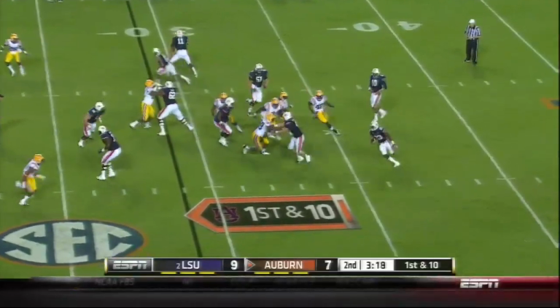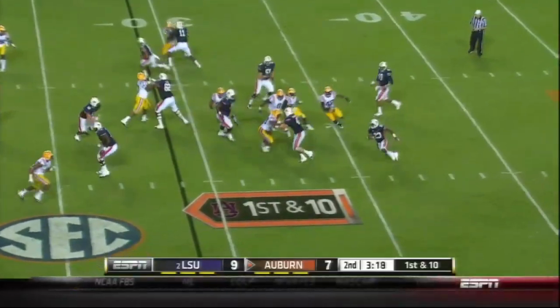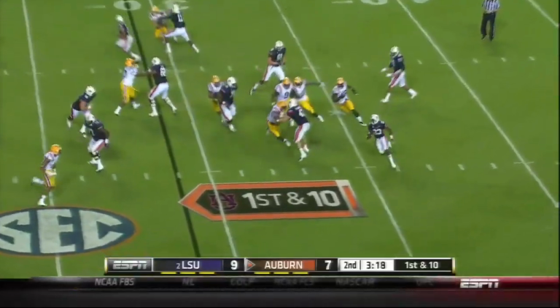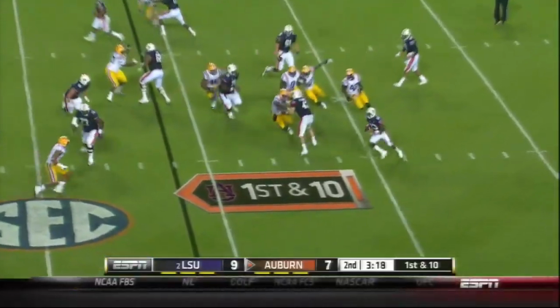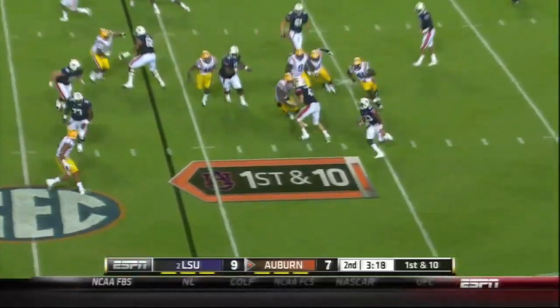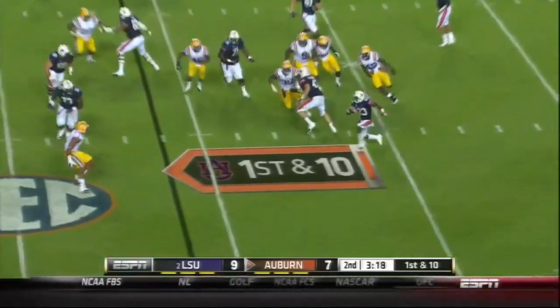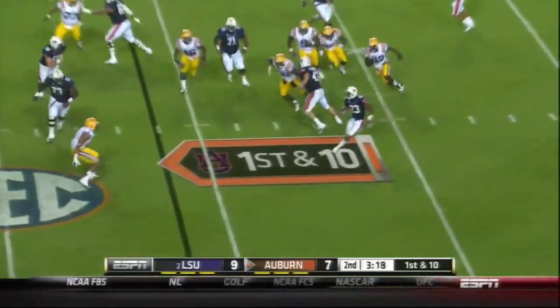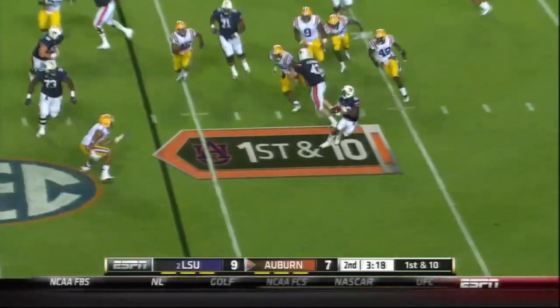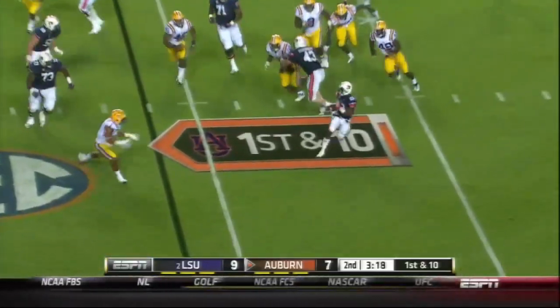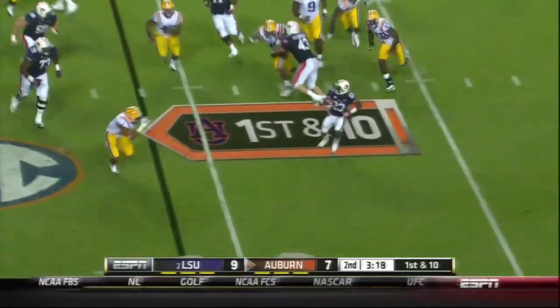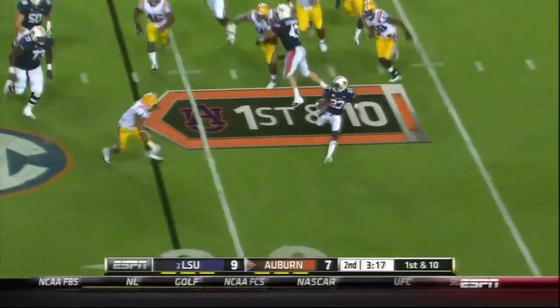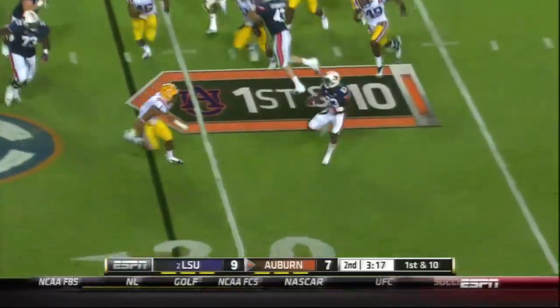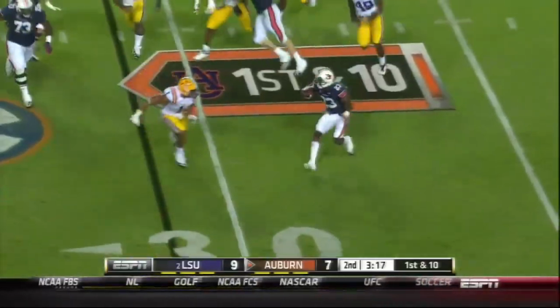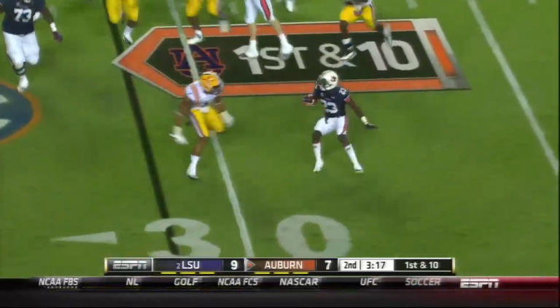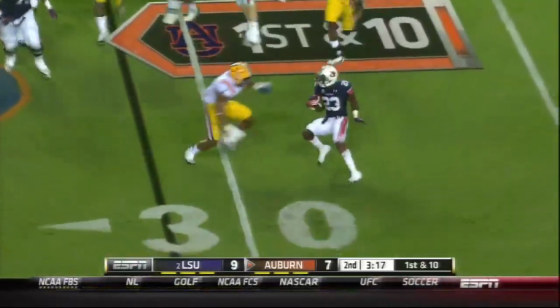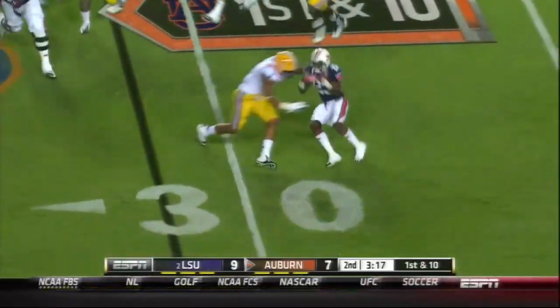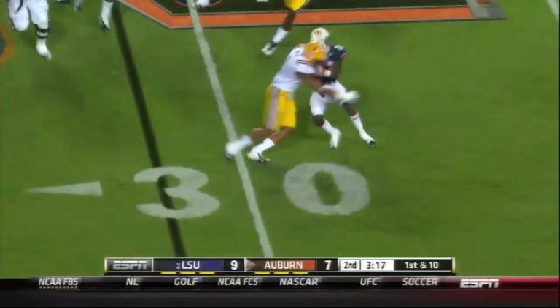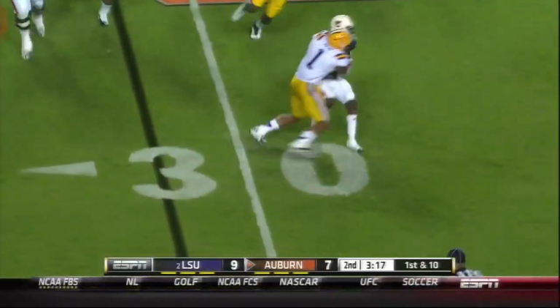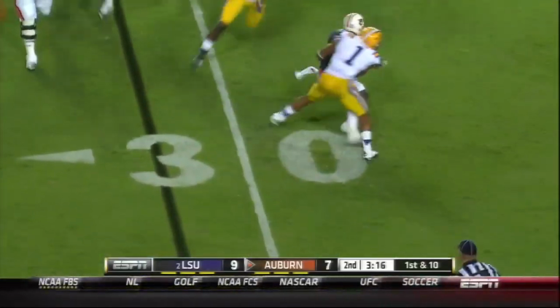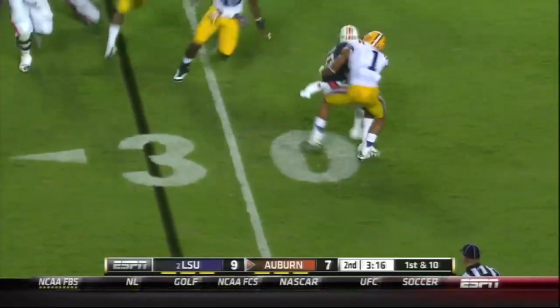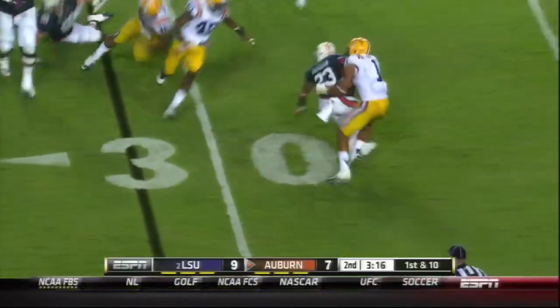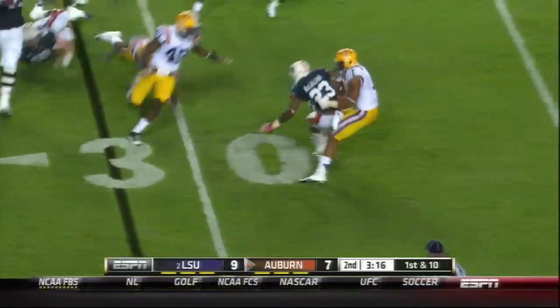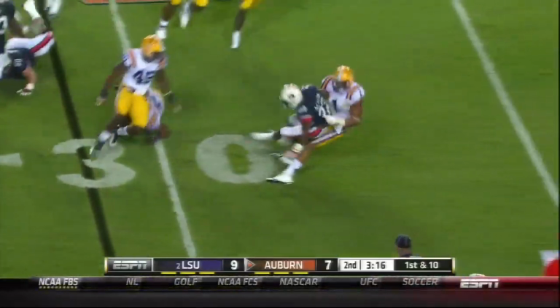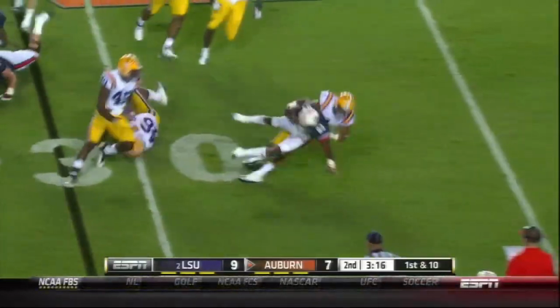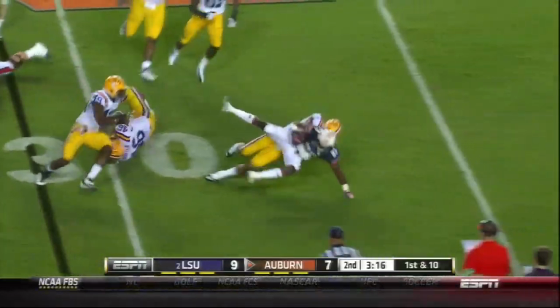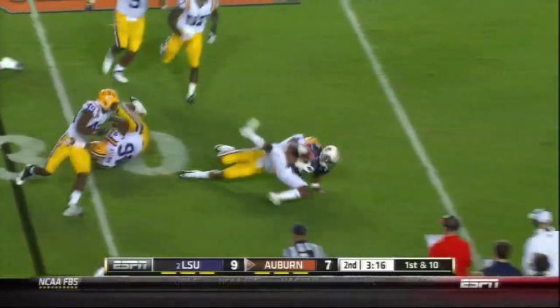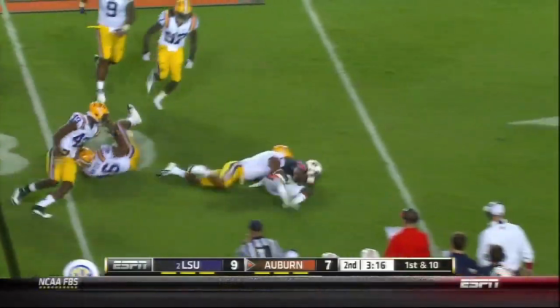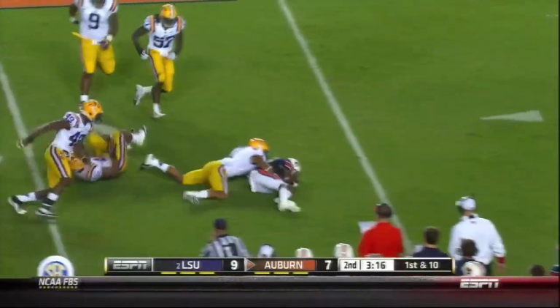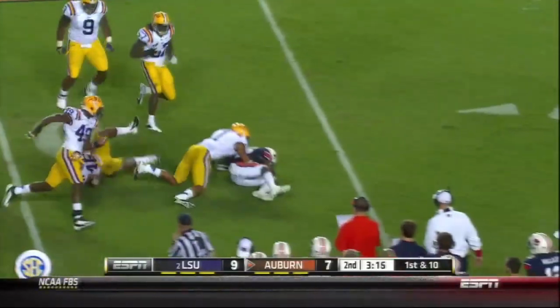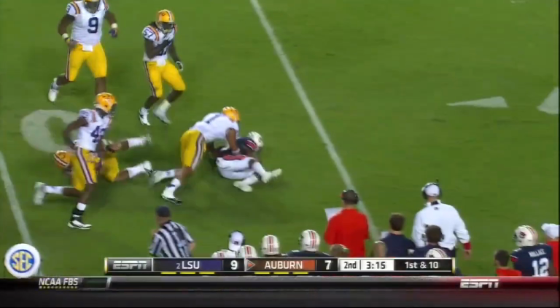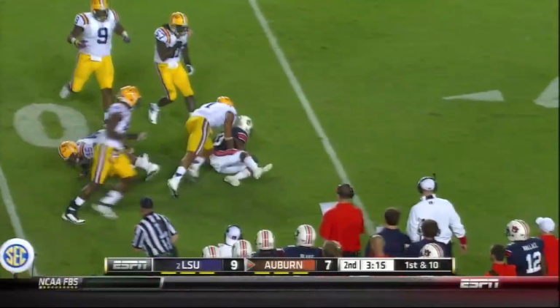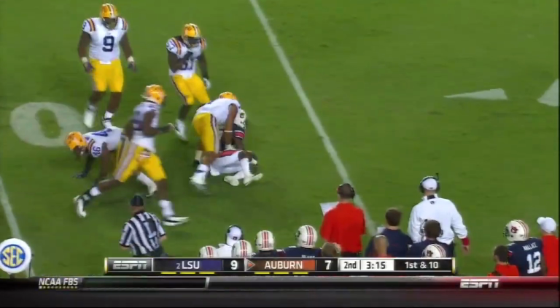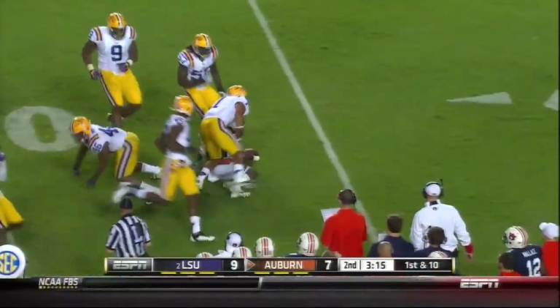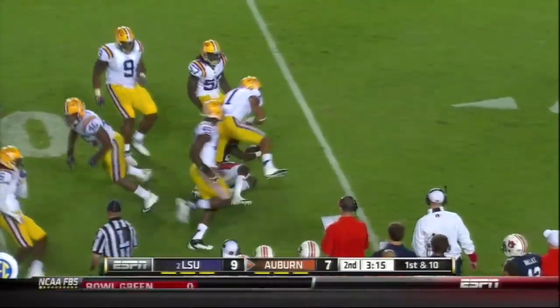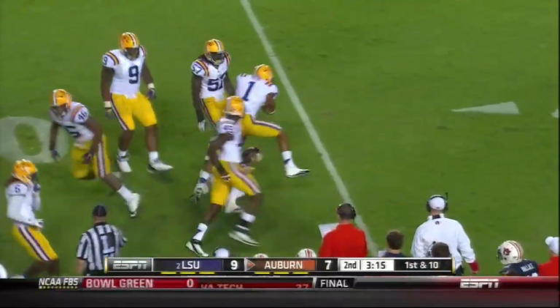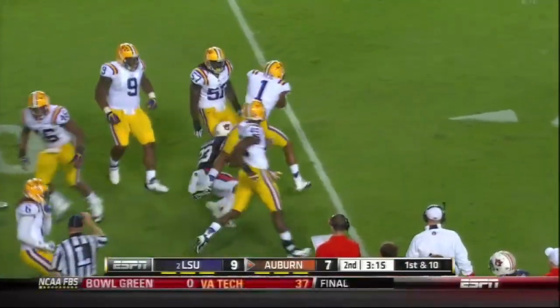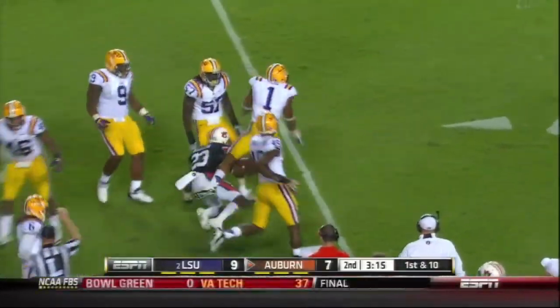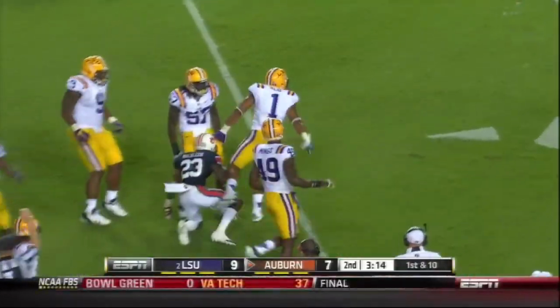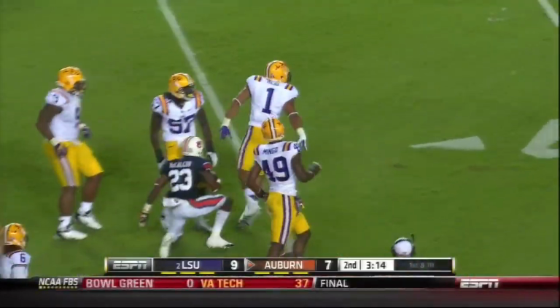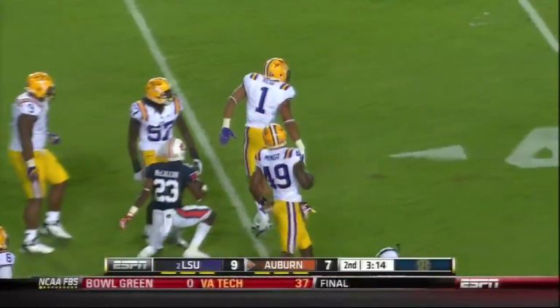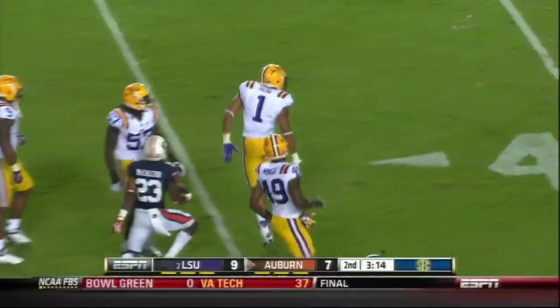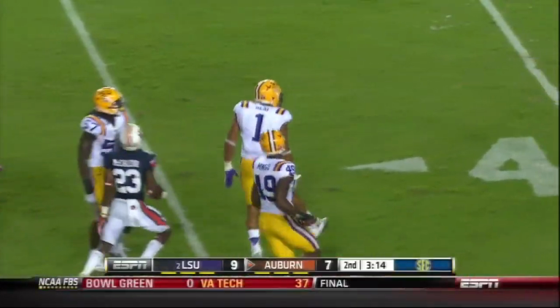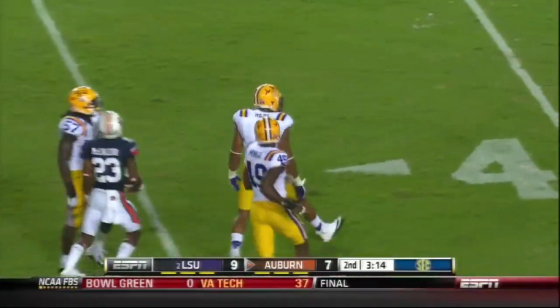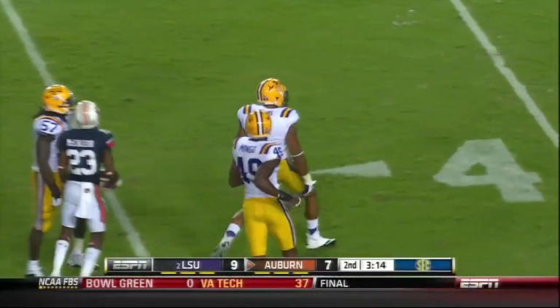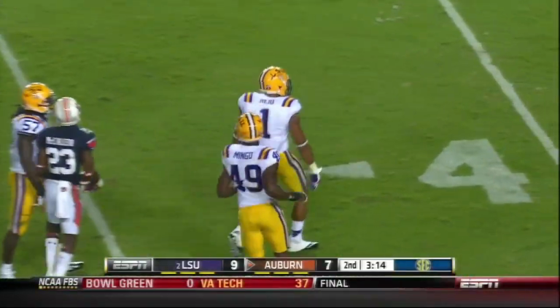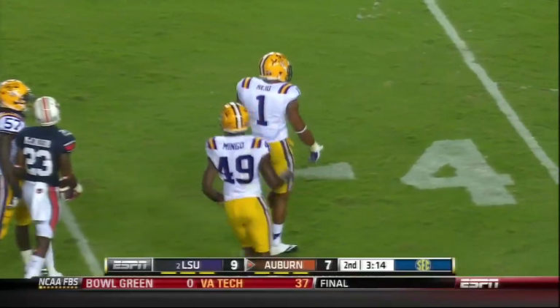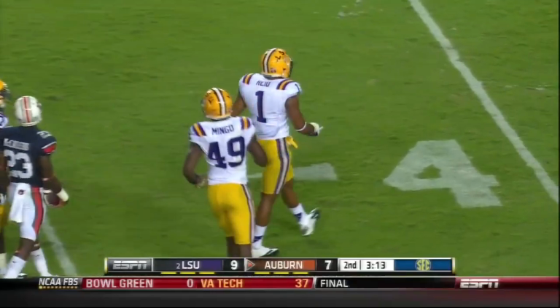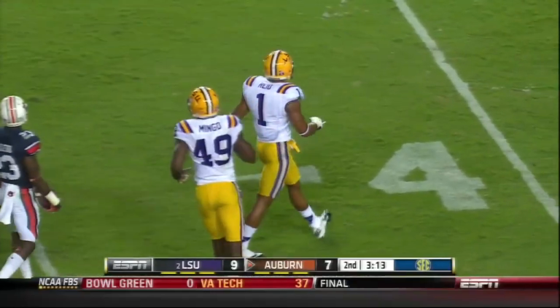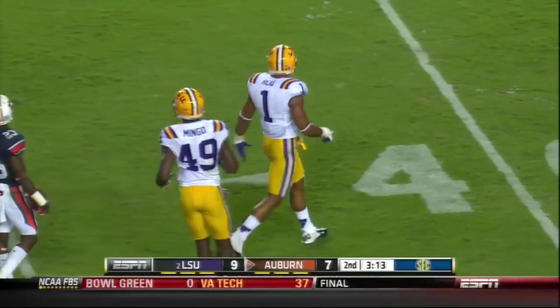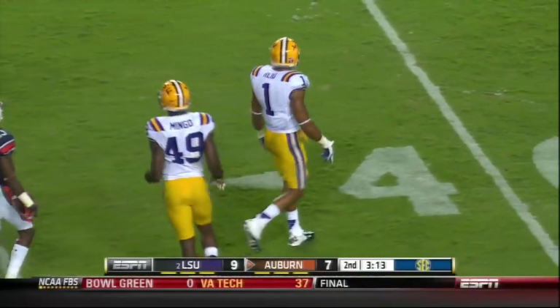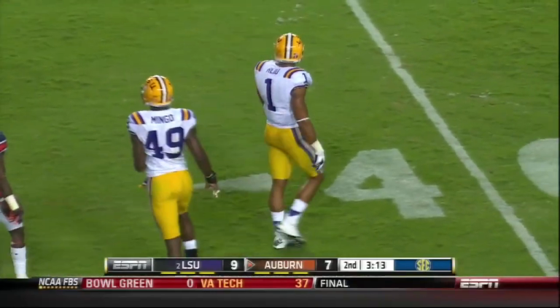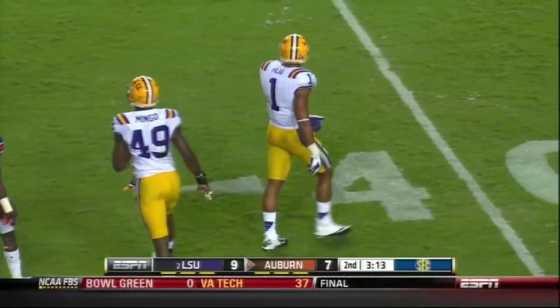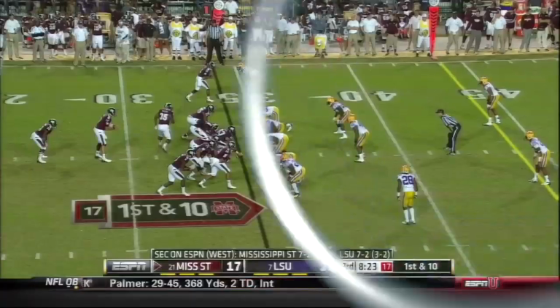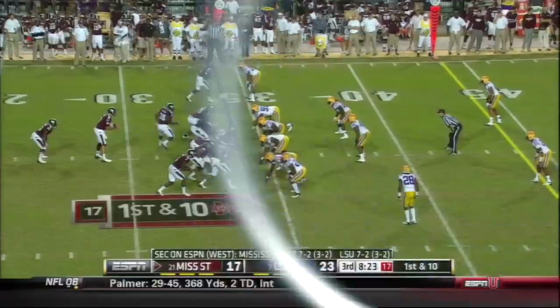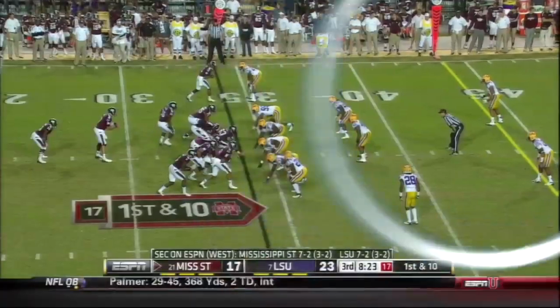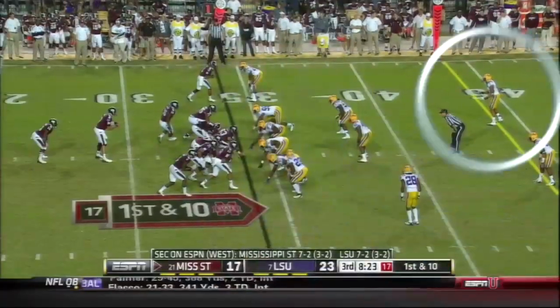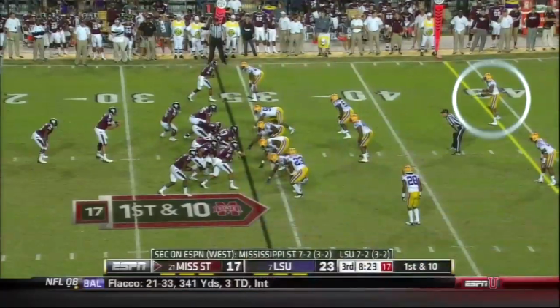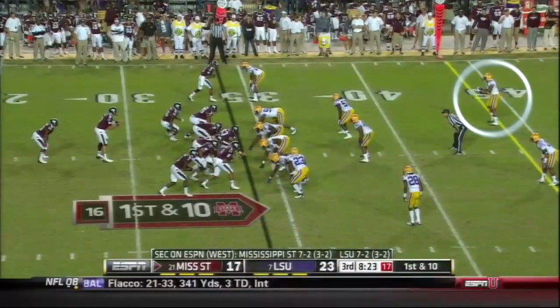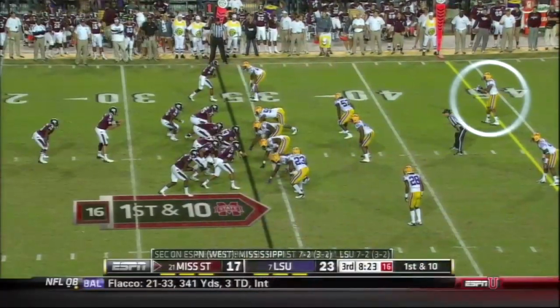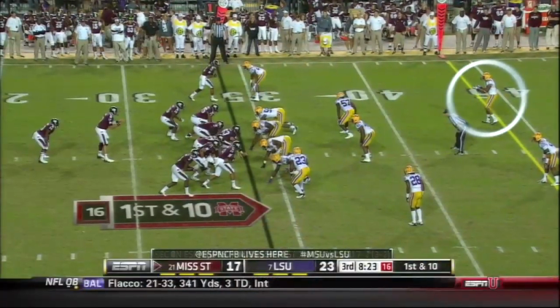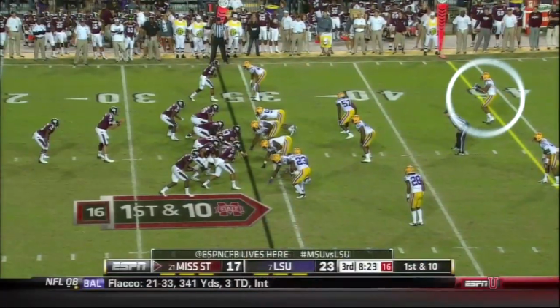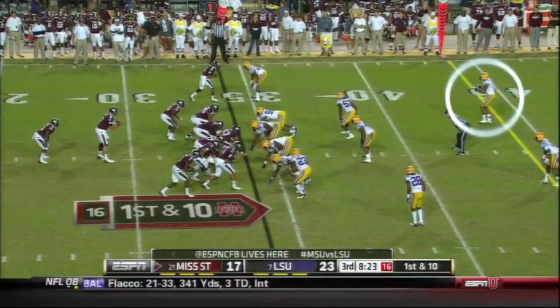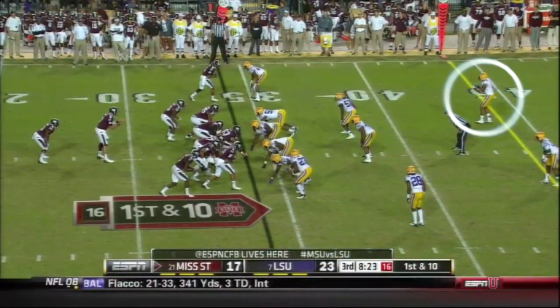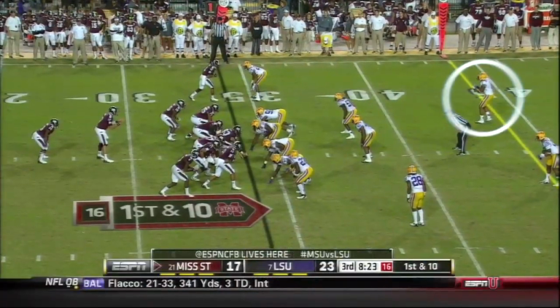Now it's McKayla again on the end of the round, and again LSU's going to drop him for a loss. Eric Reid that time from his safety spot.